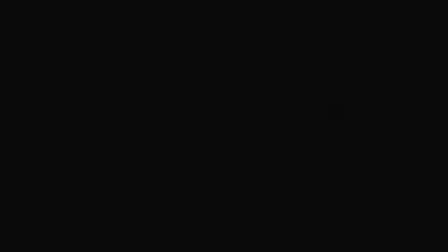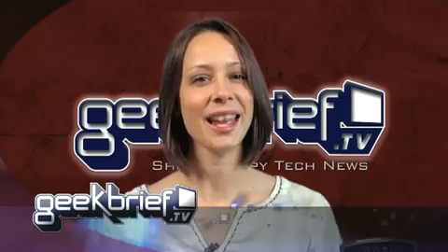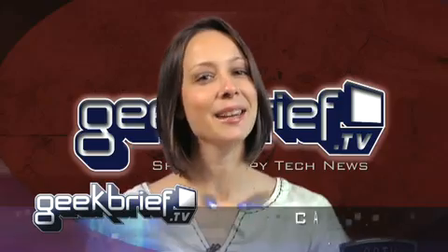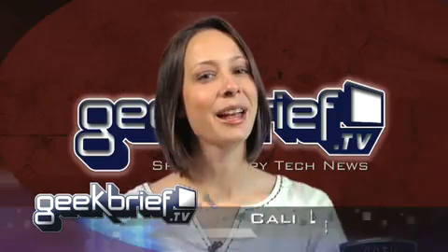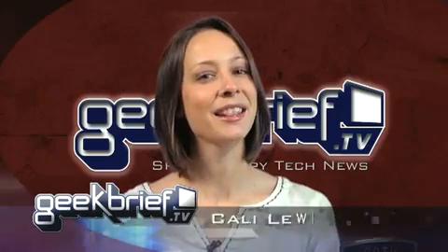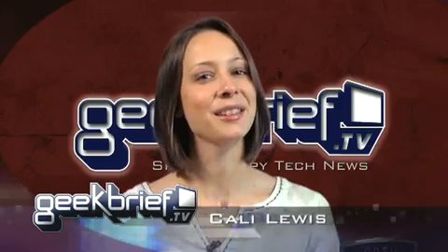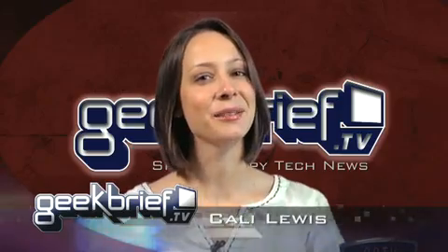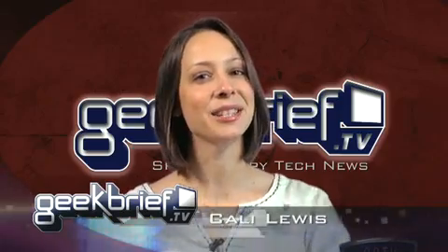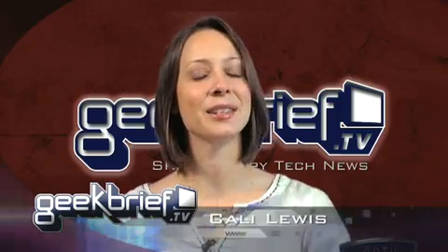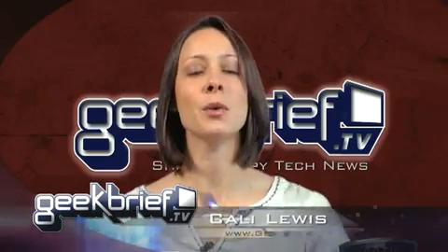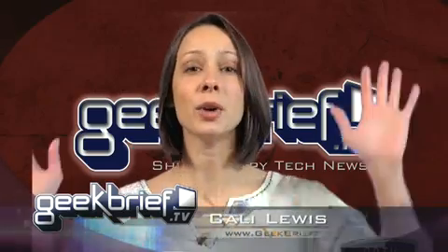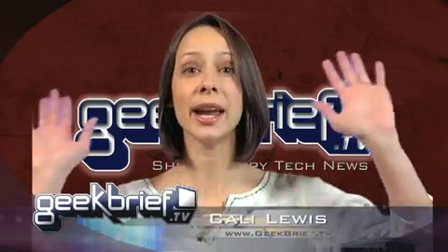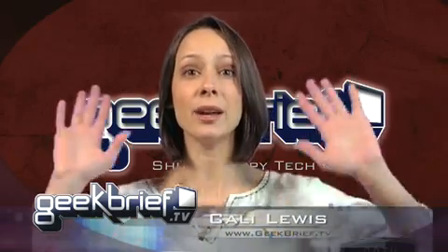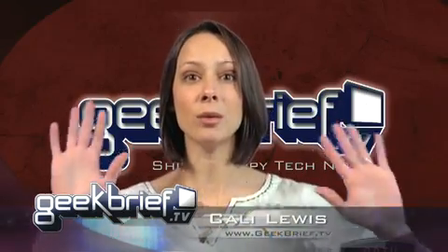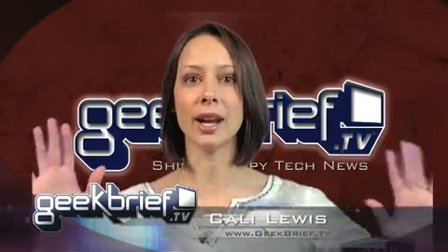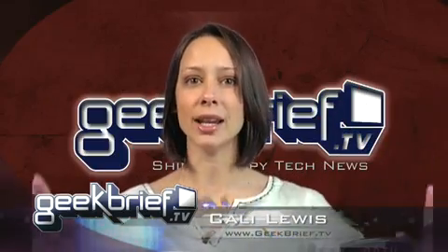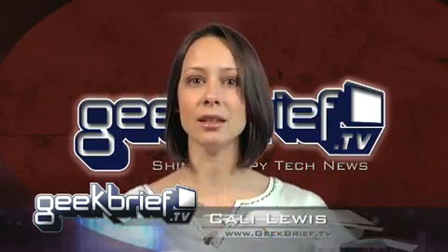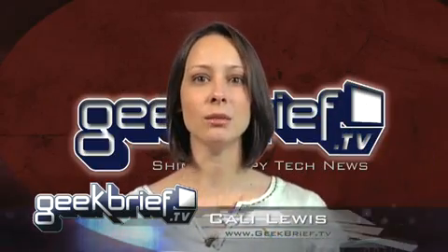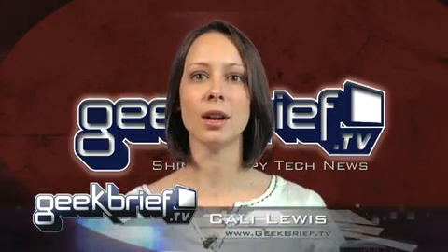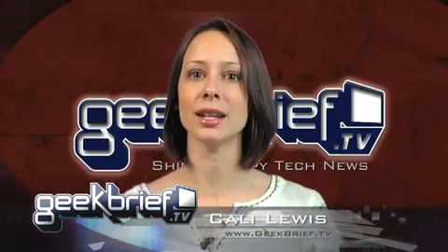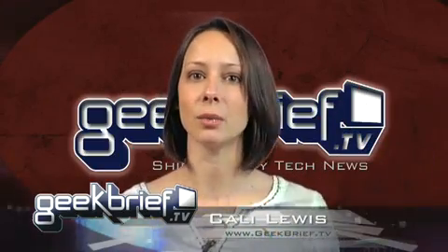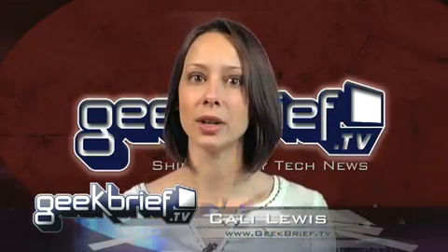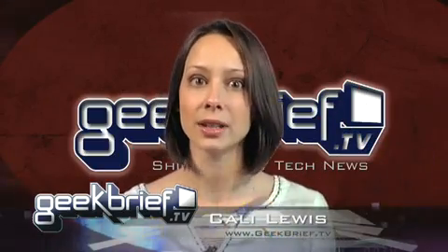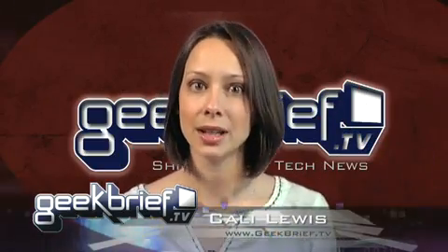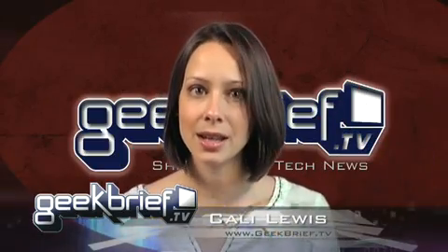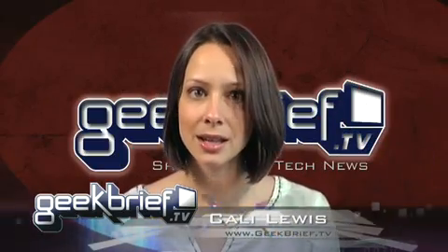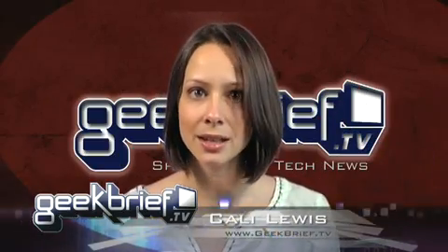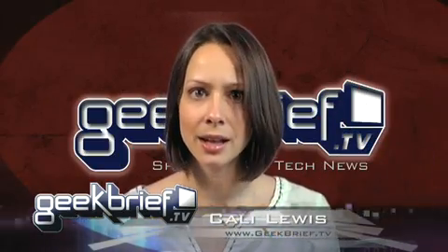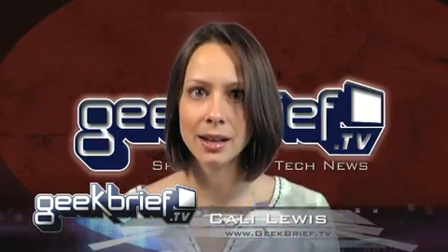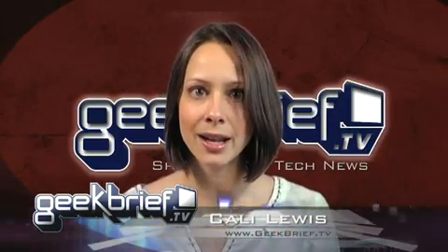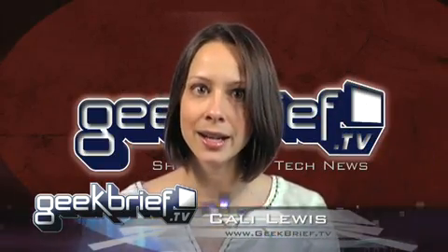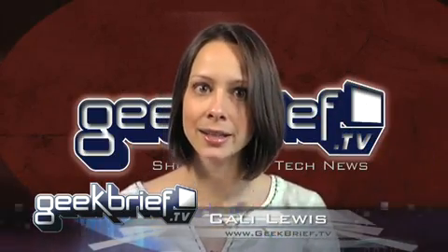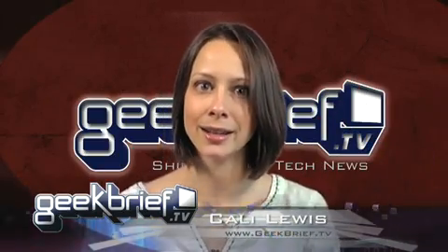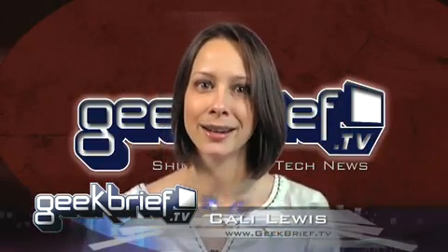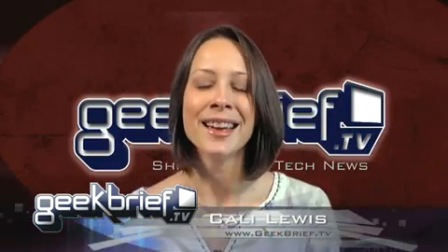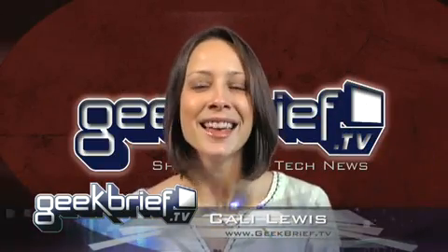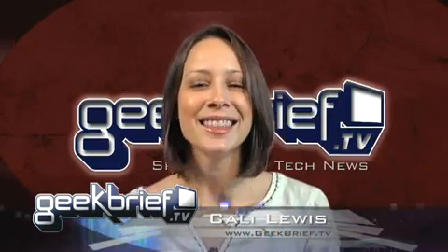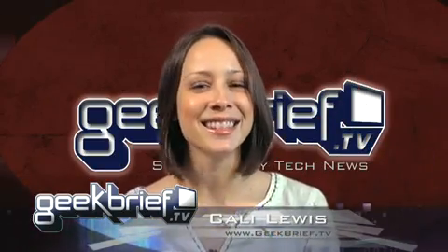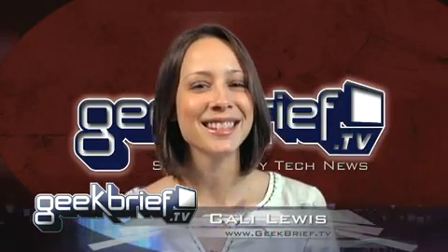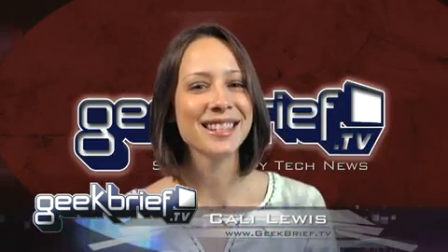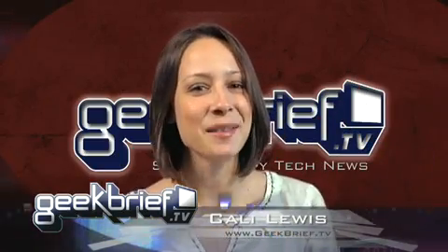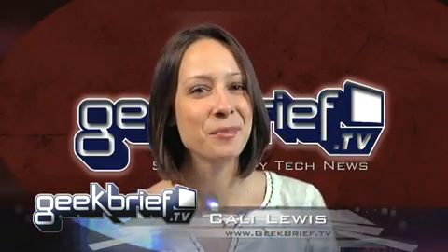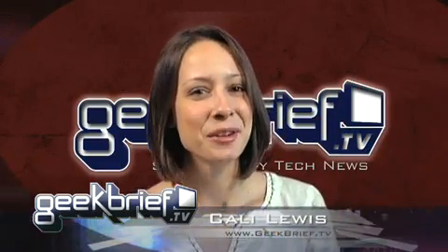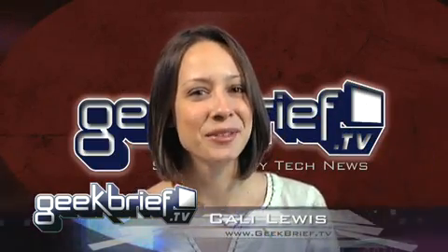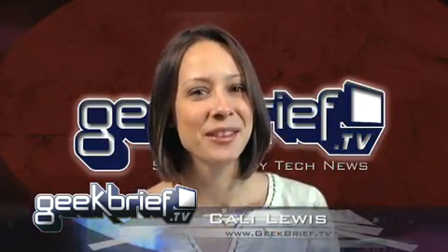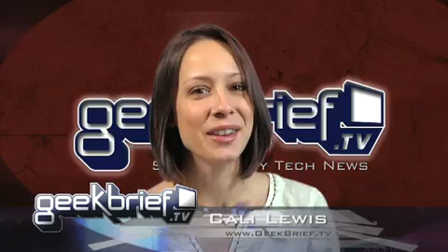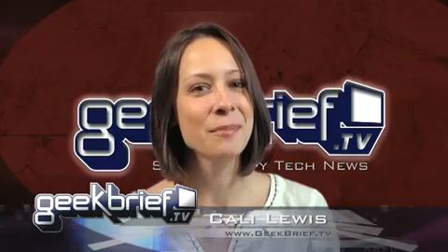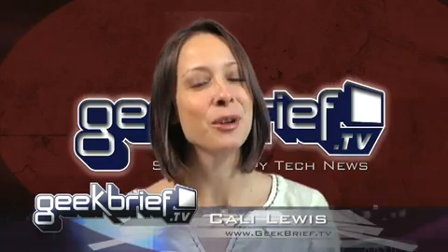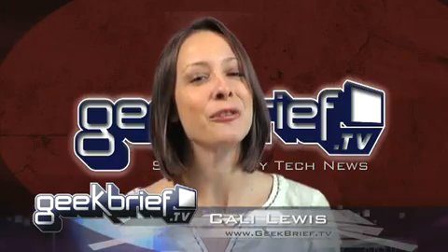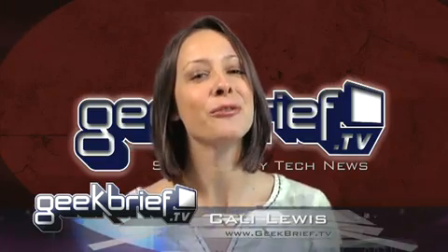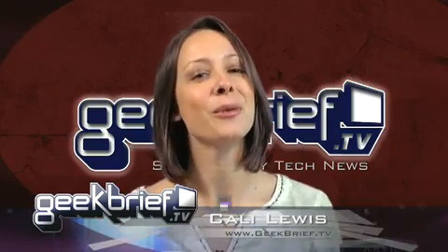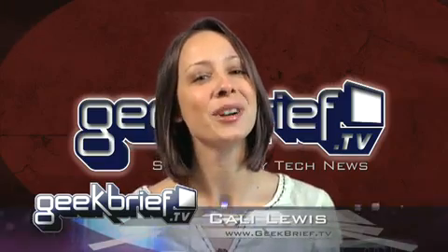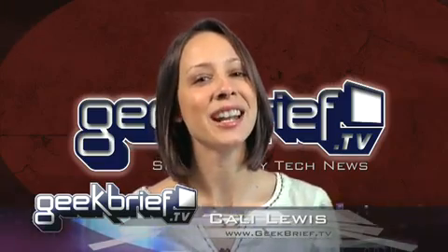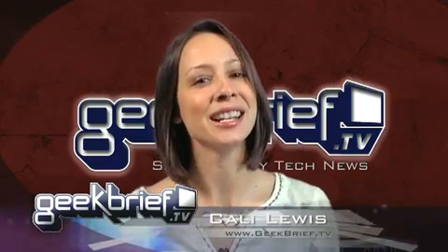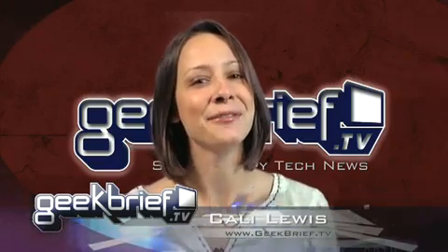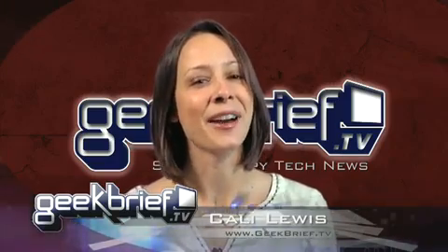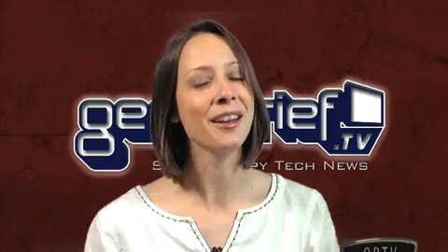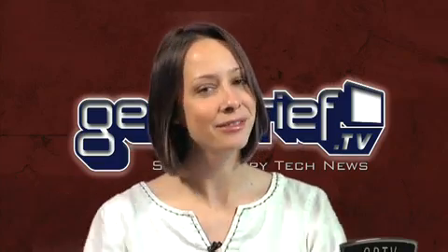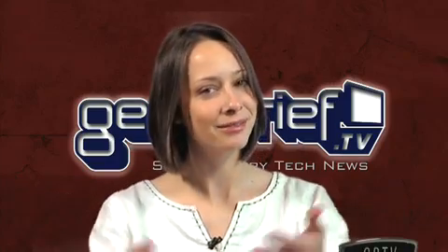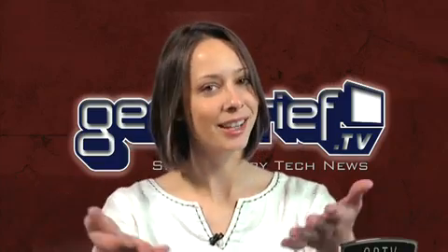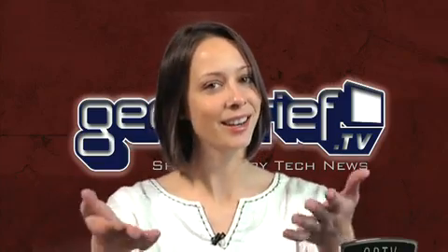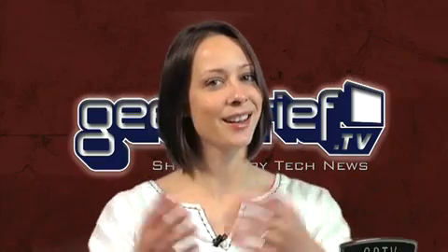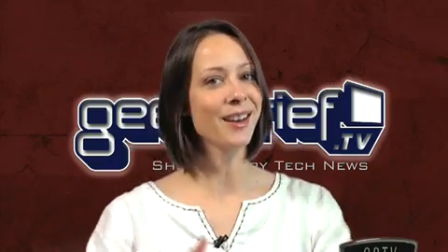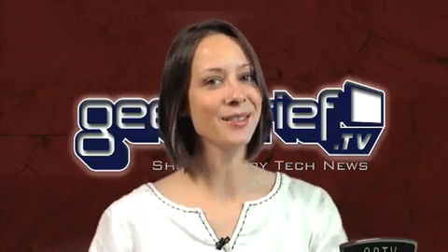Hey, I'm Callie Lewis, and okay, you guys want to see the inside of the data center. This is Geek Brief TV, Brief 495. Here you go.